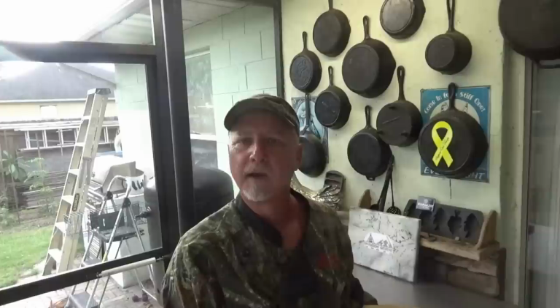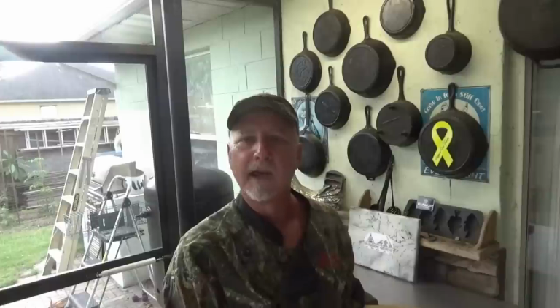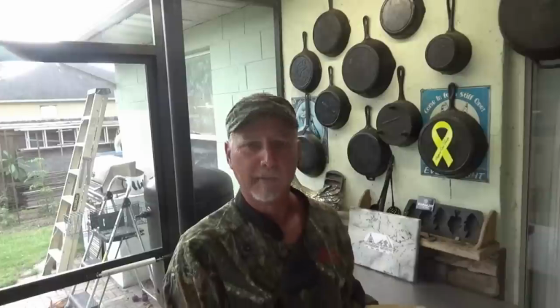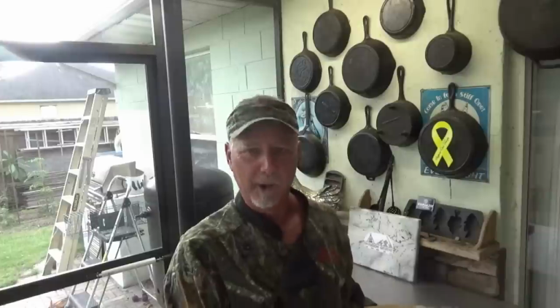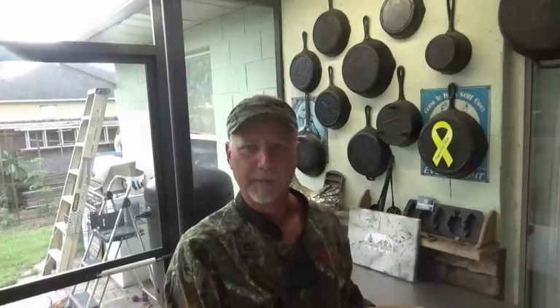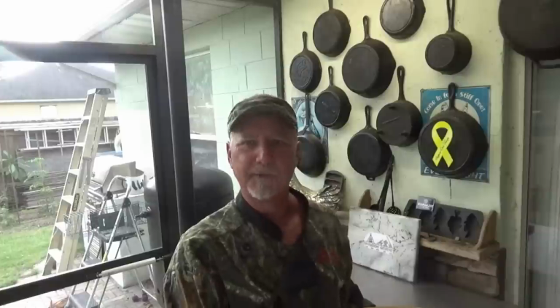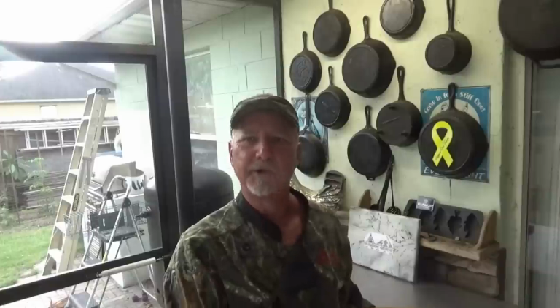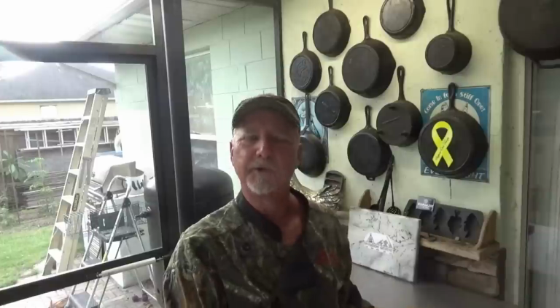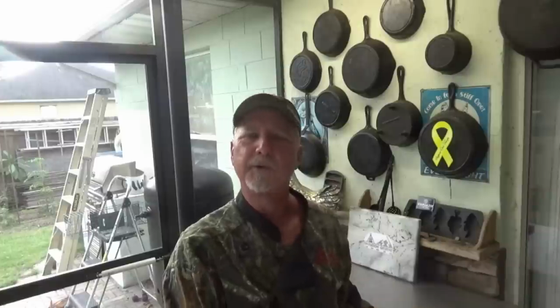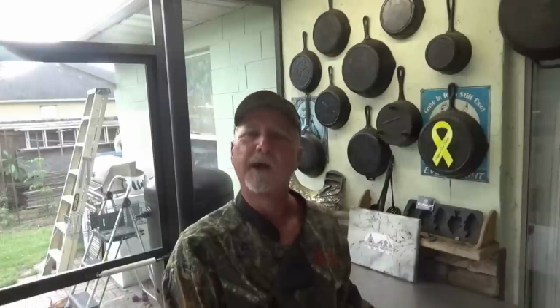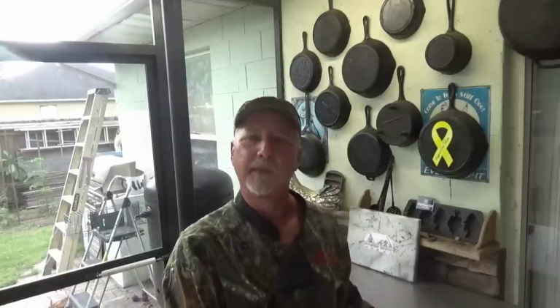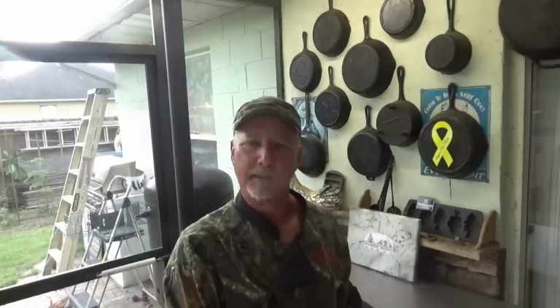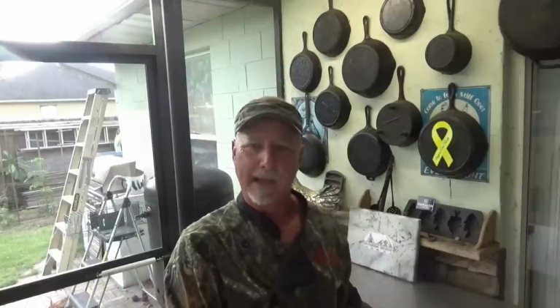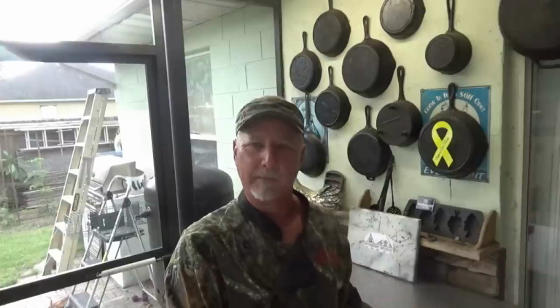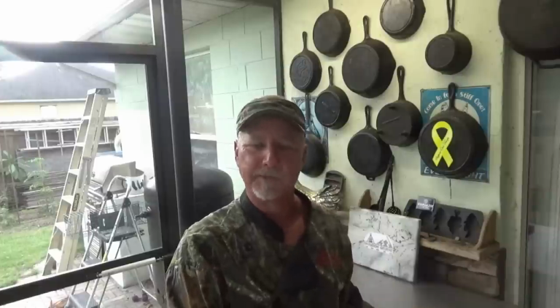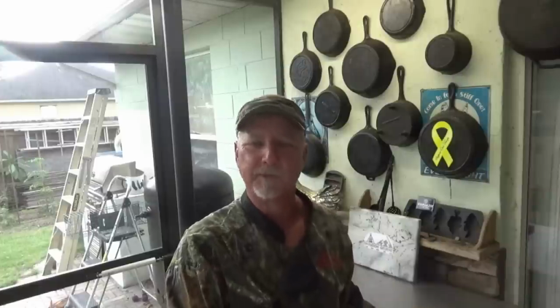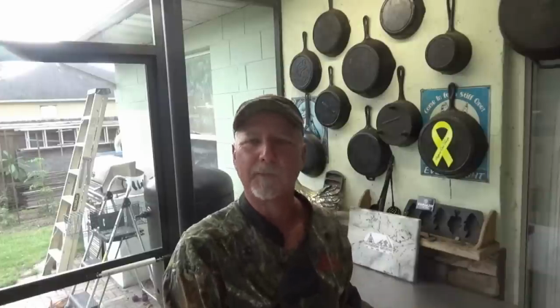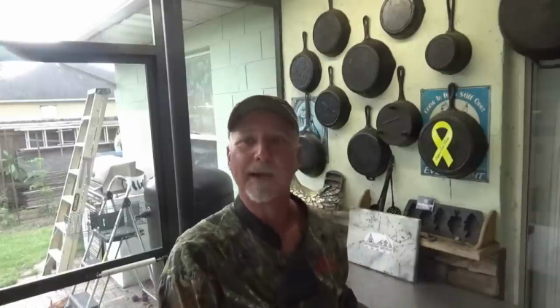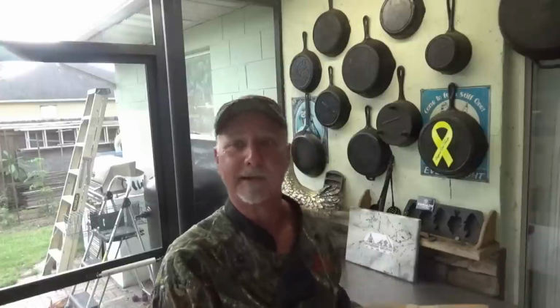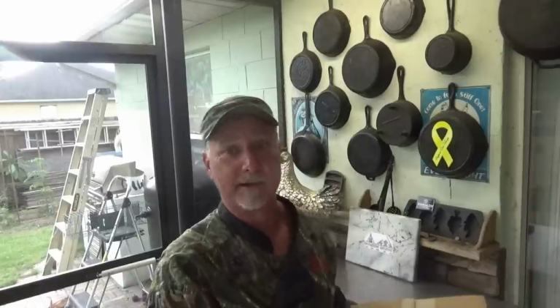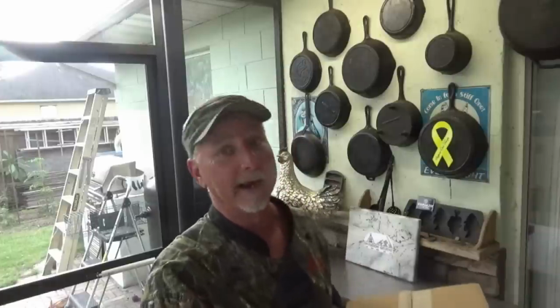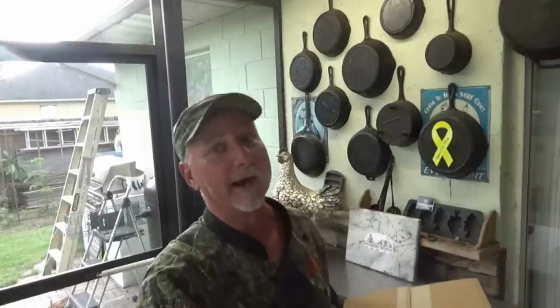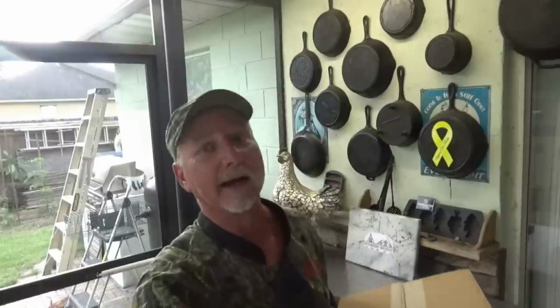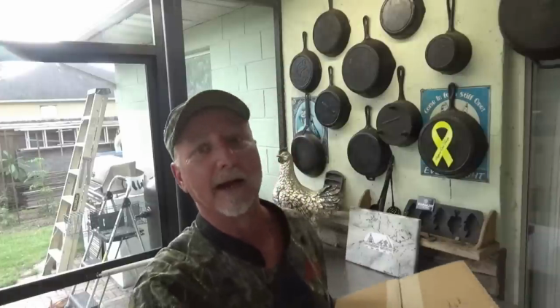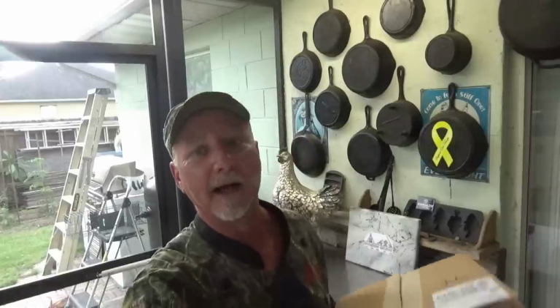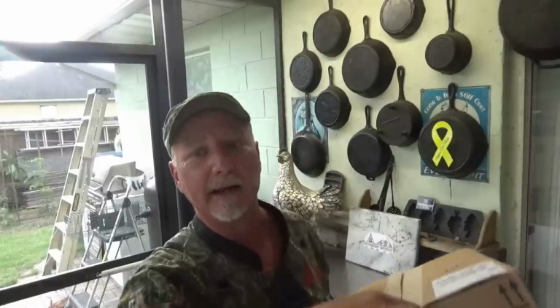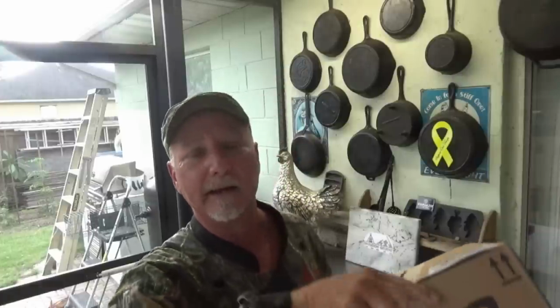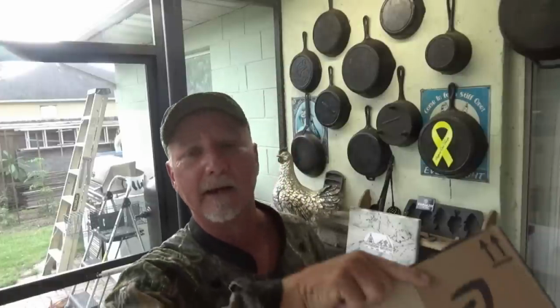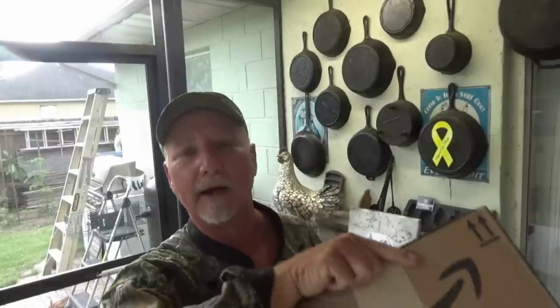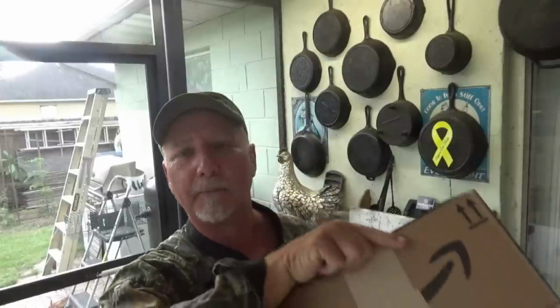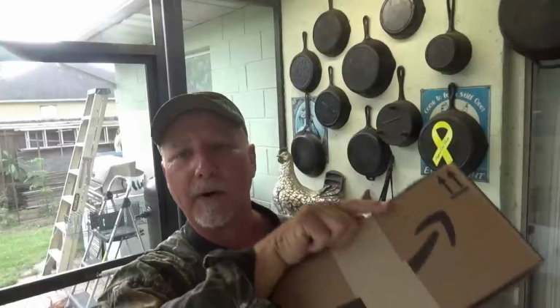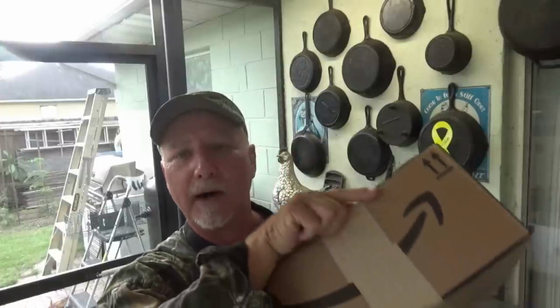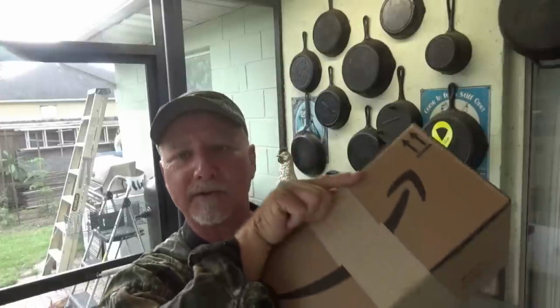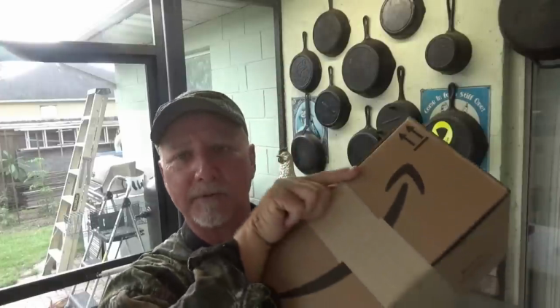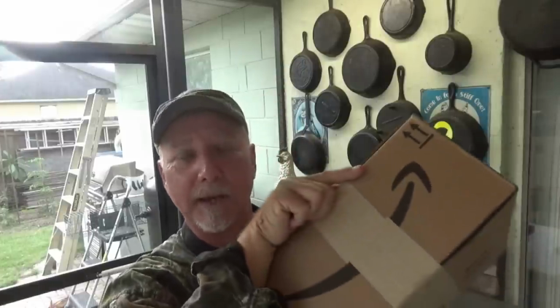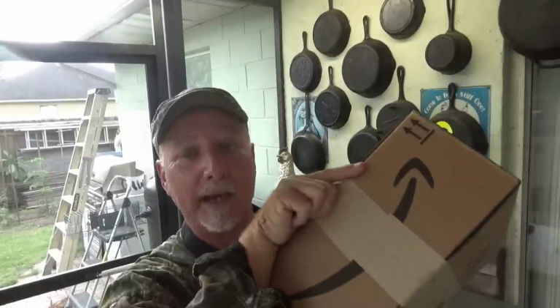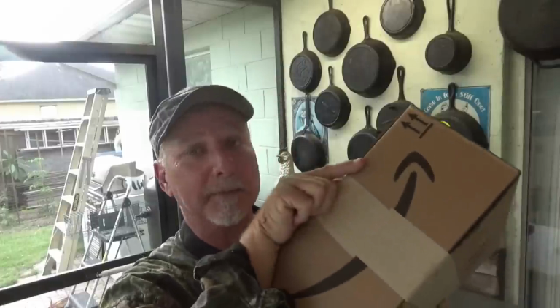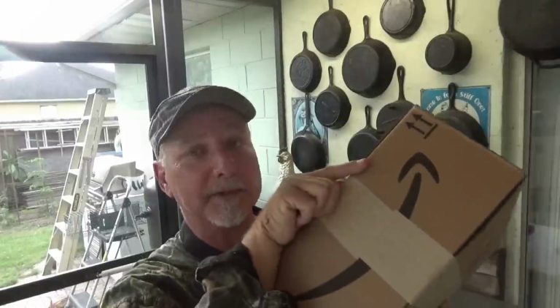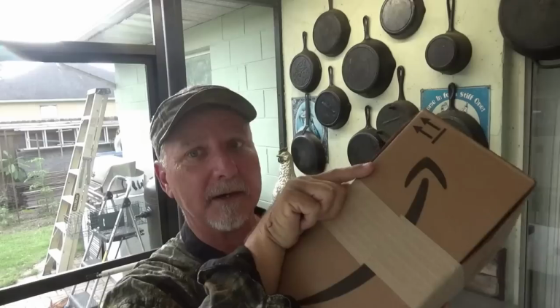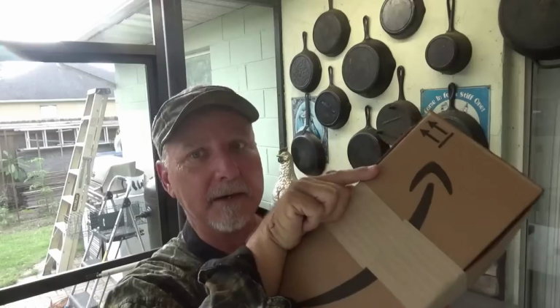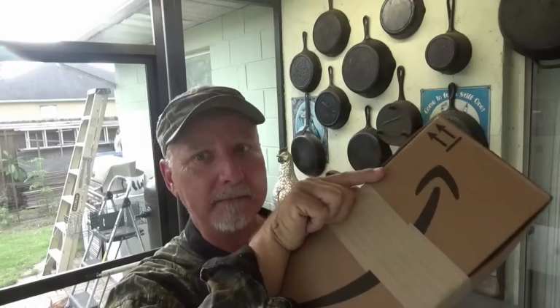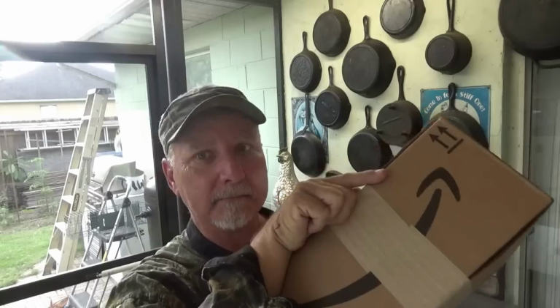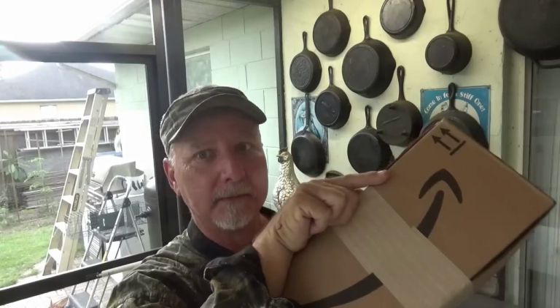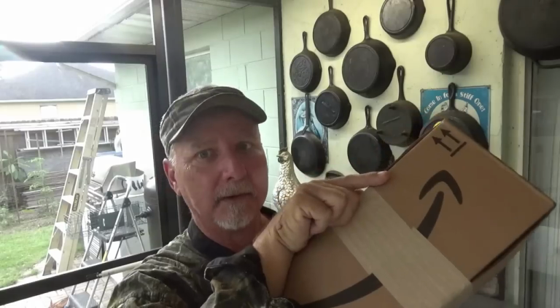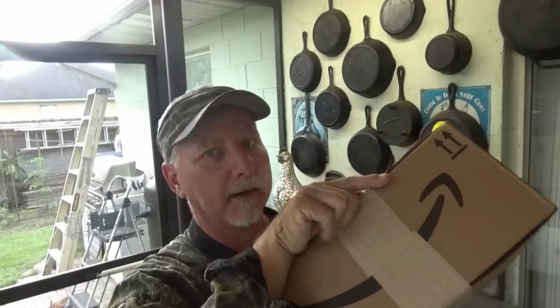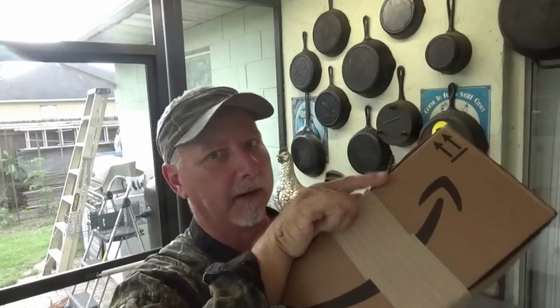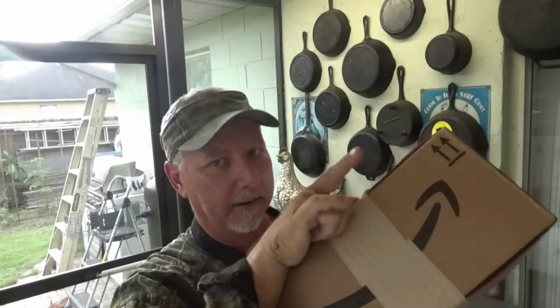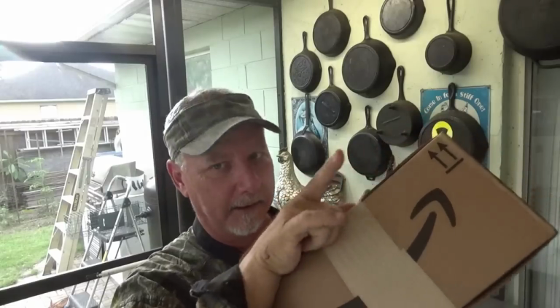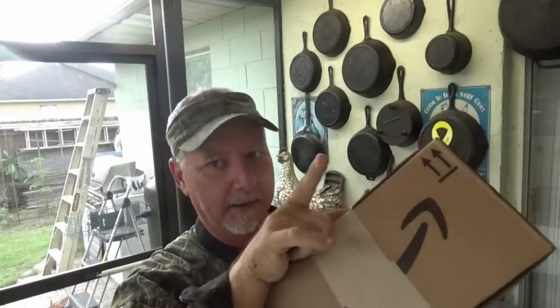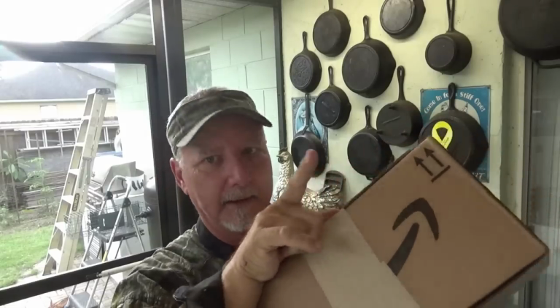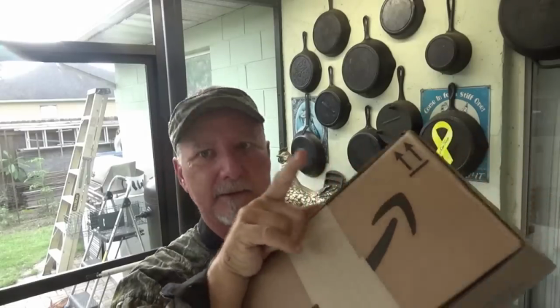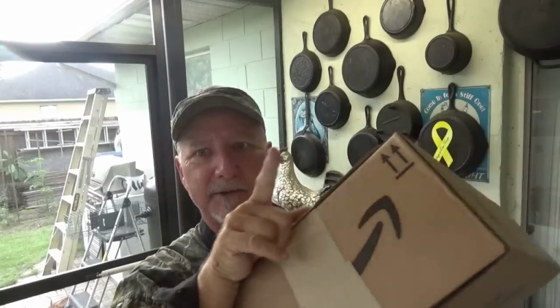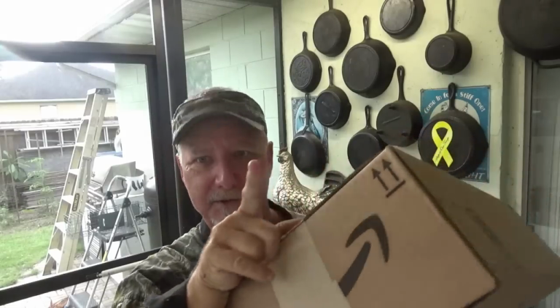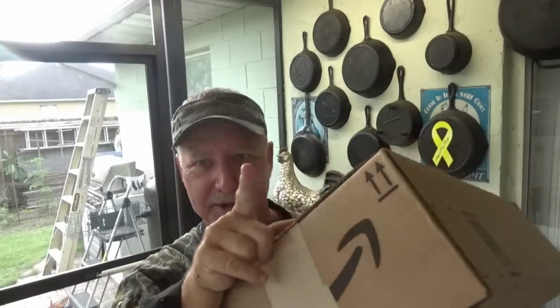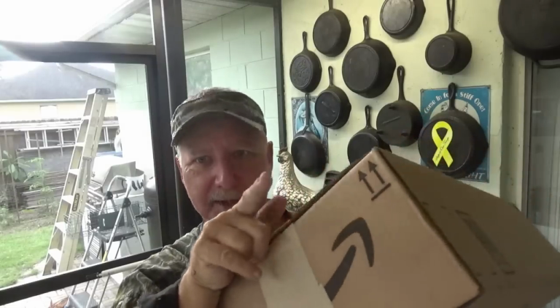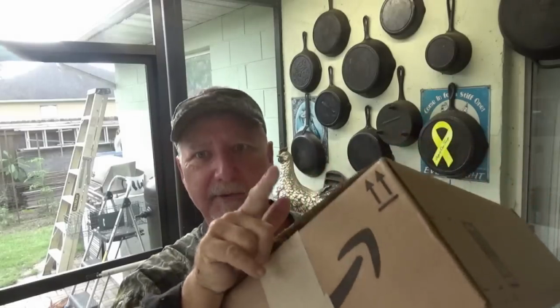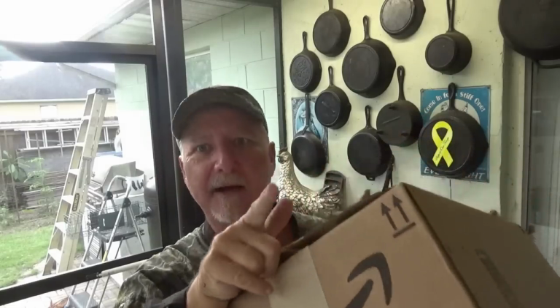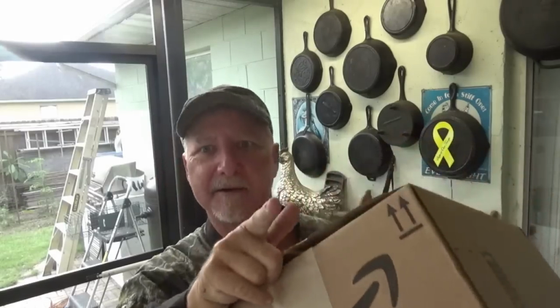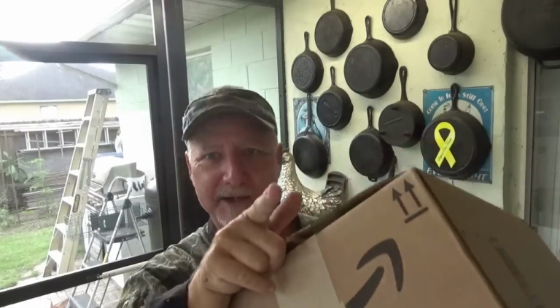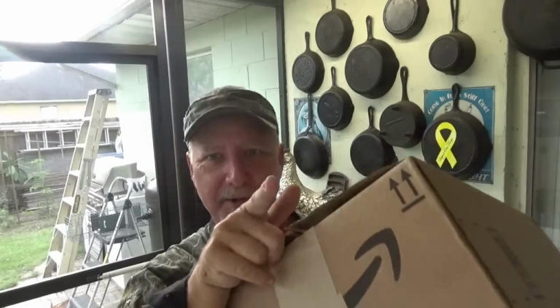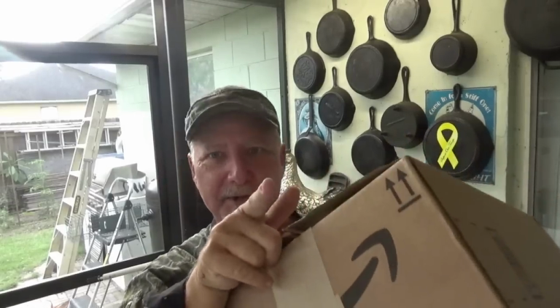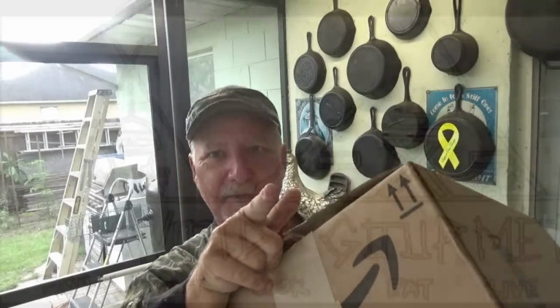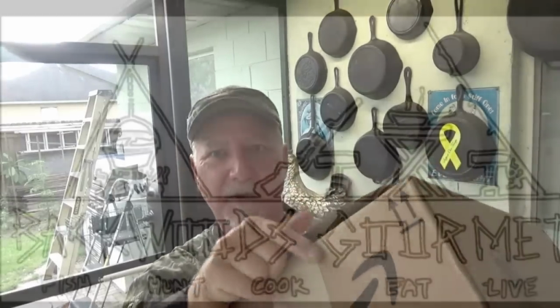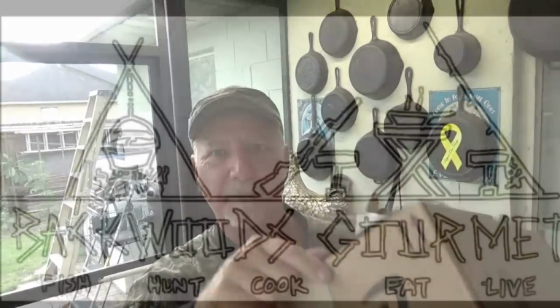Hey, welcome to the Backwoods Gourmet. Today I got in a box from Amazon, so stick around to see who it's from.